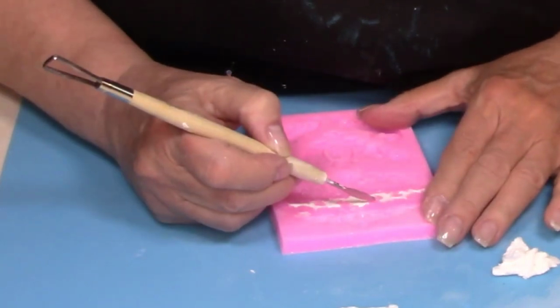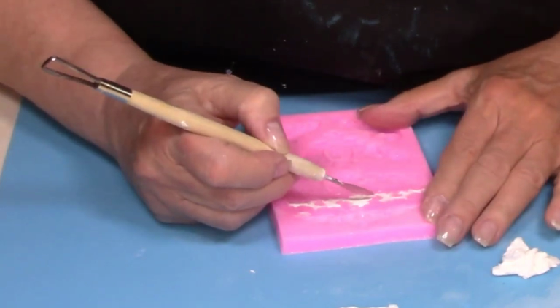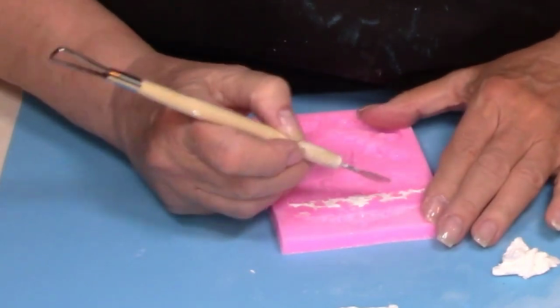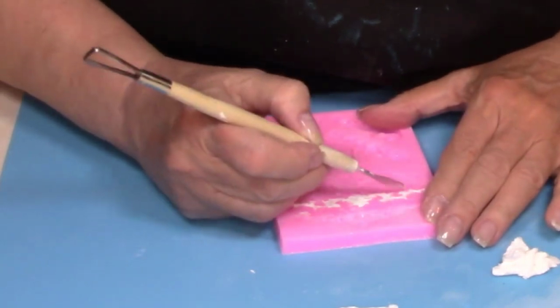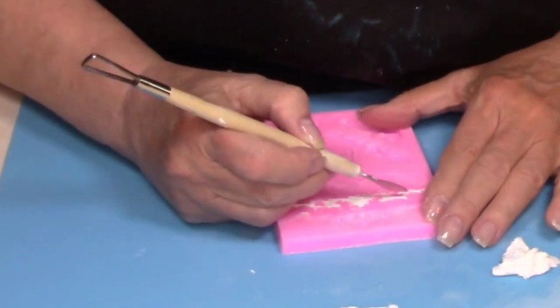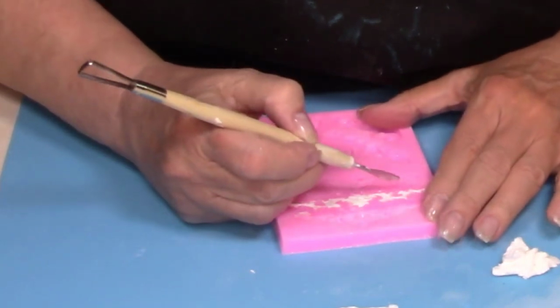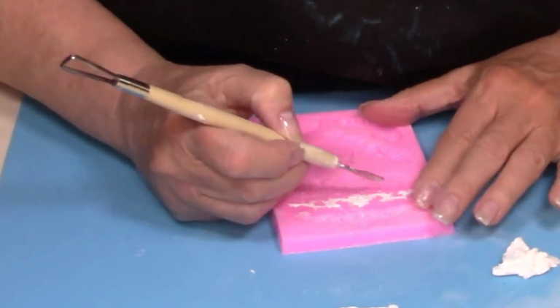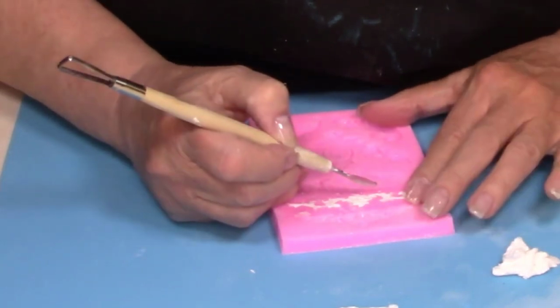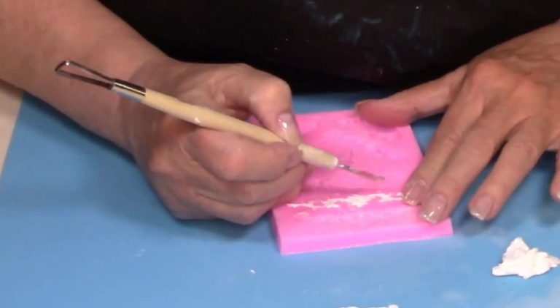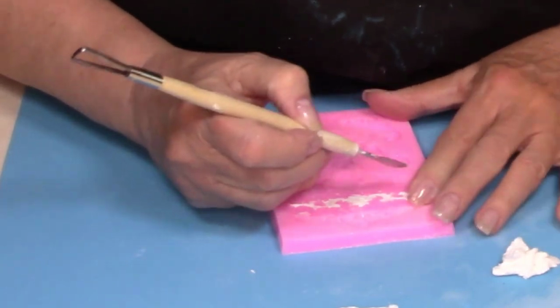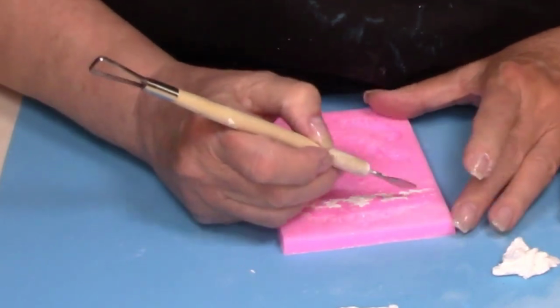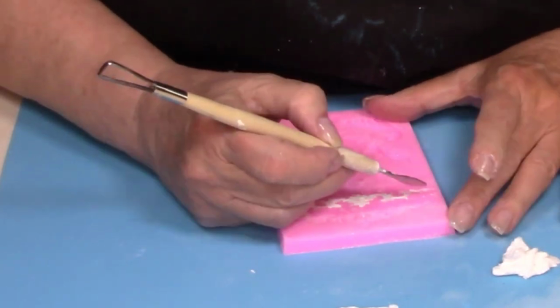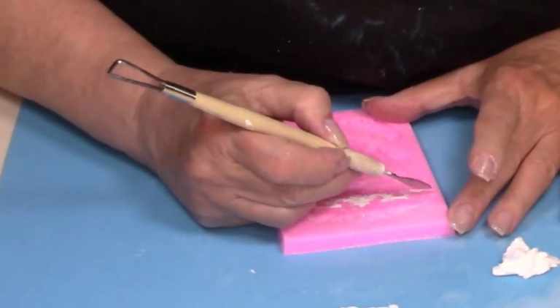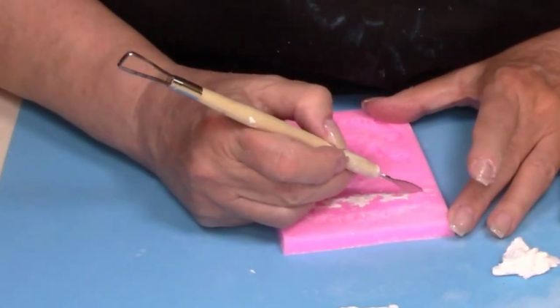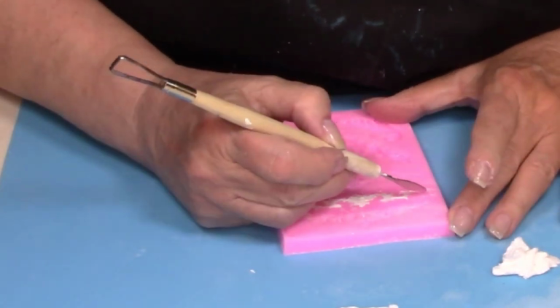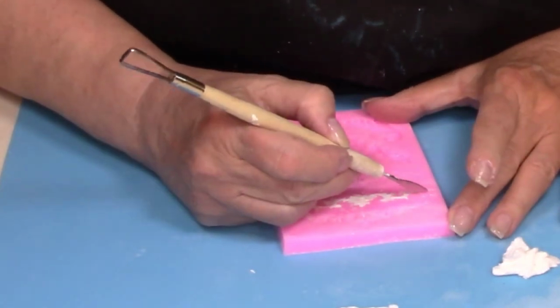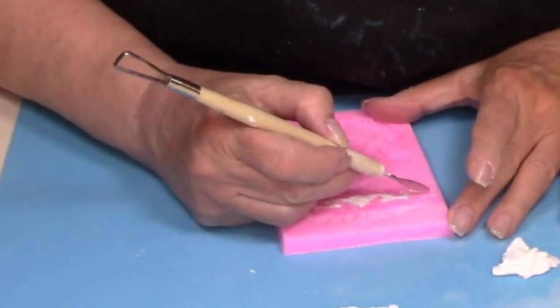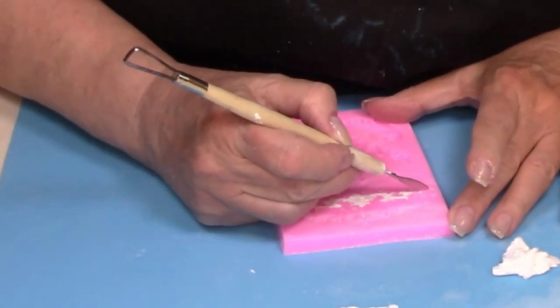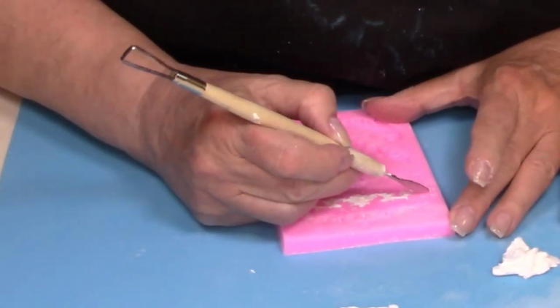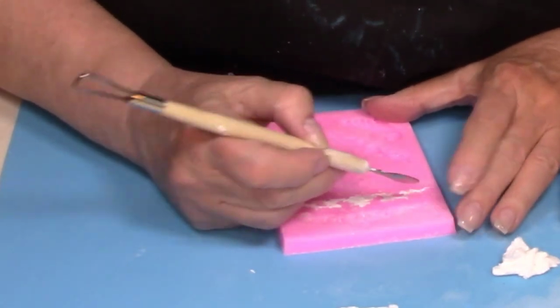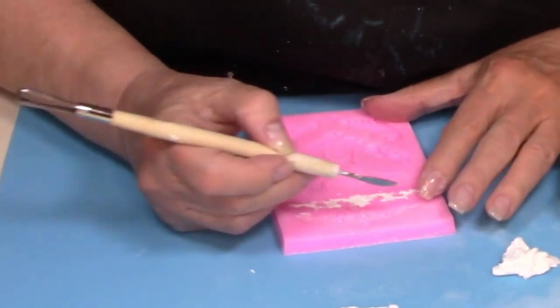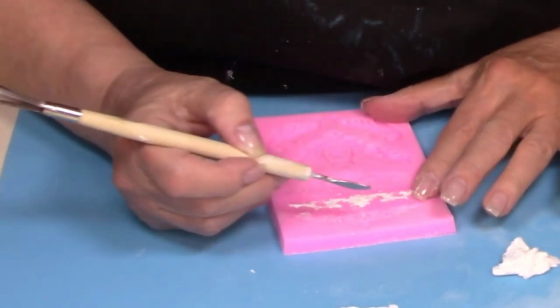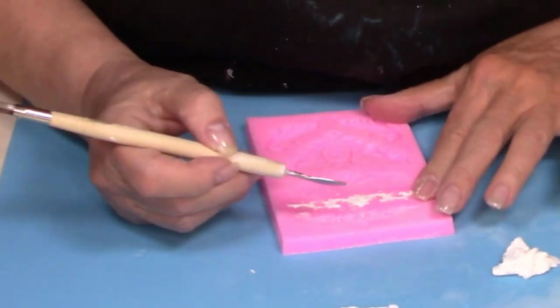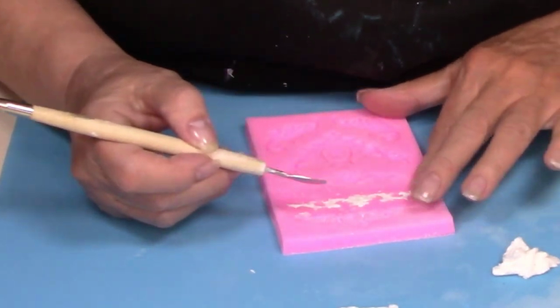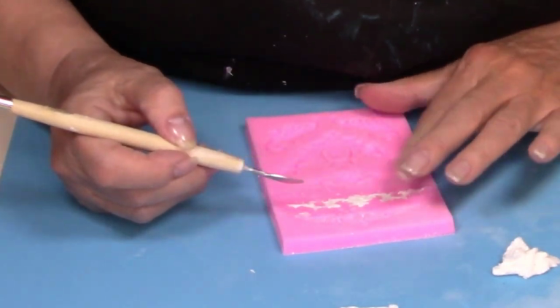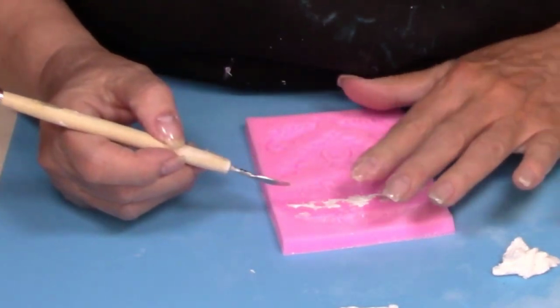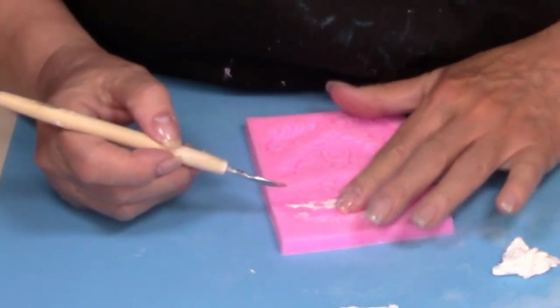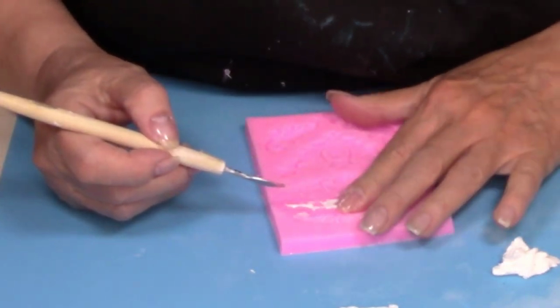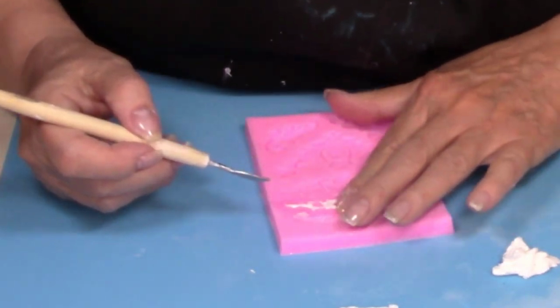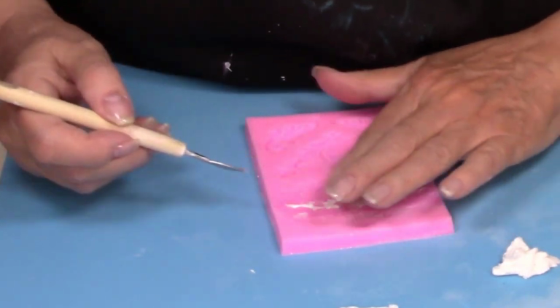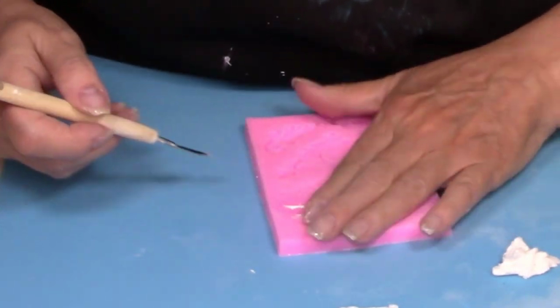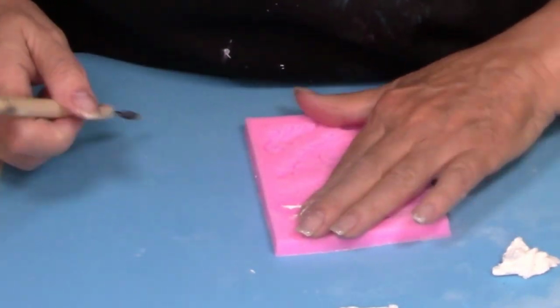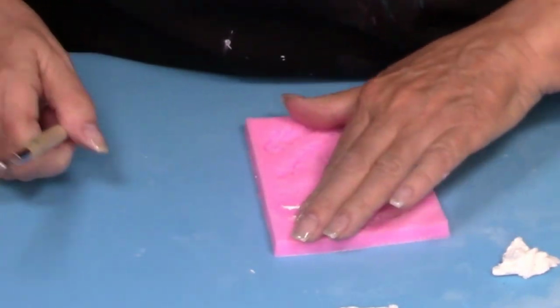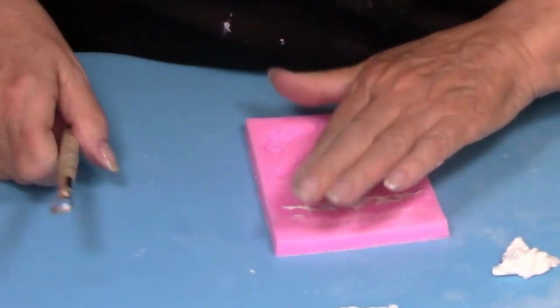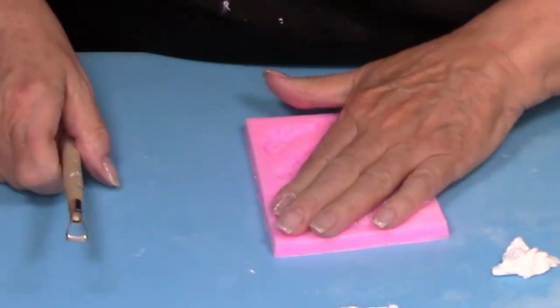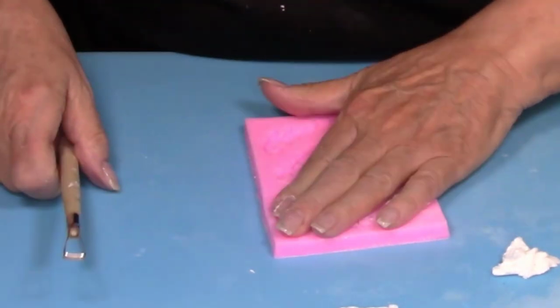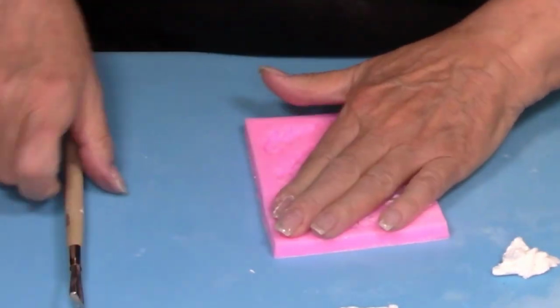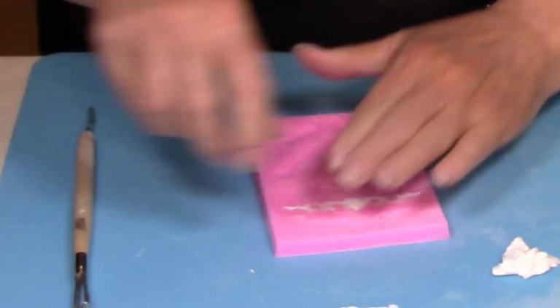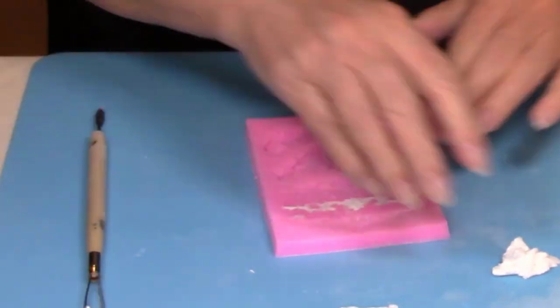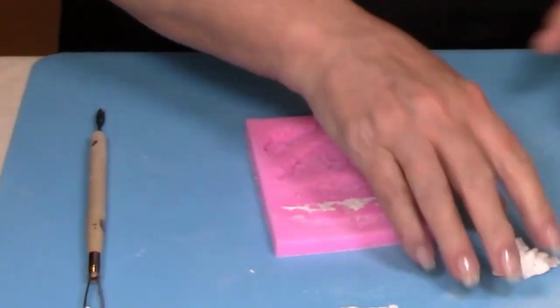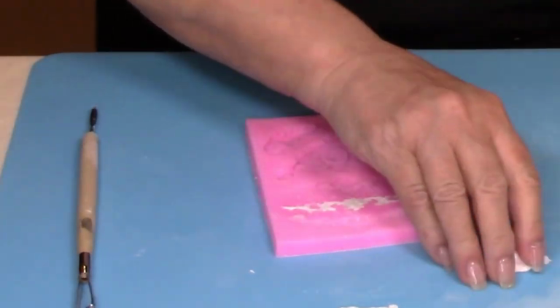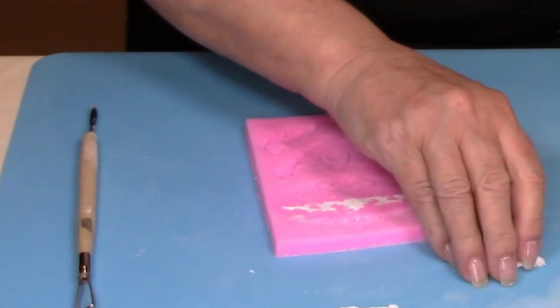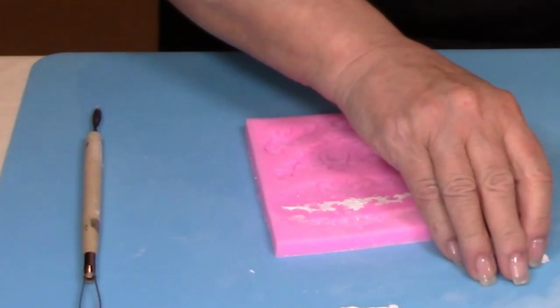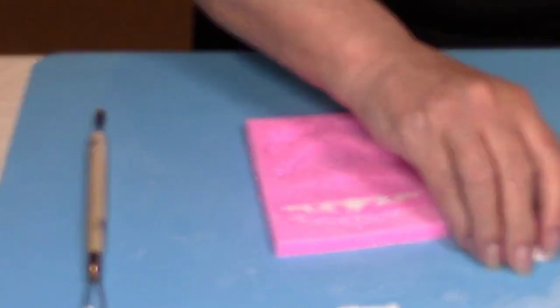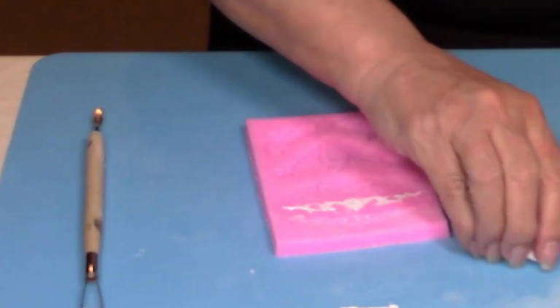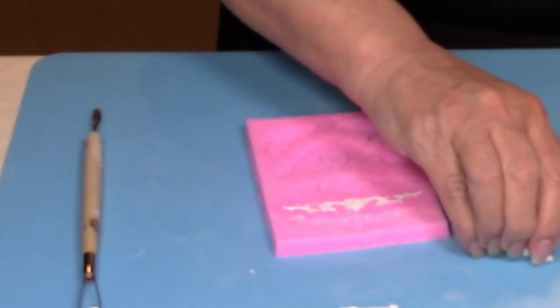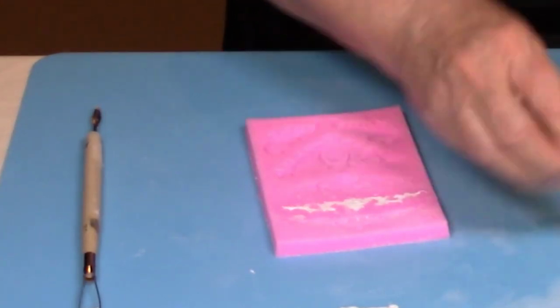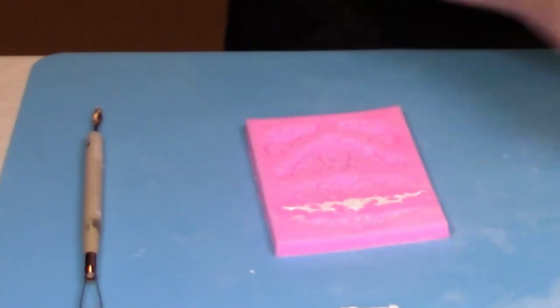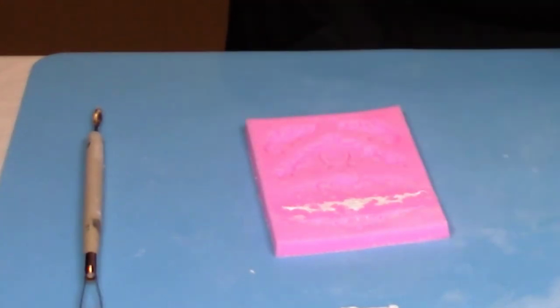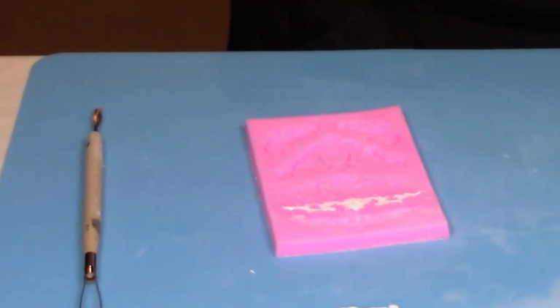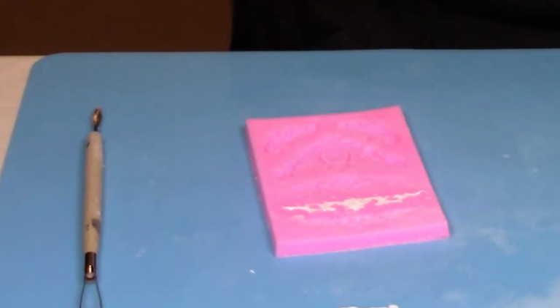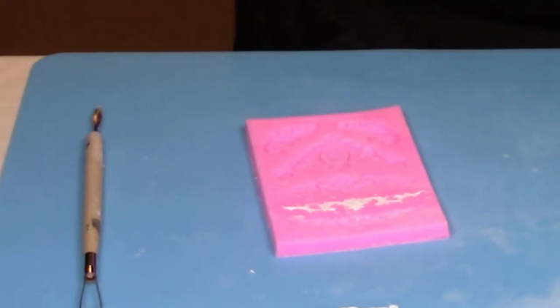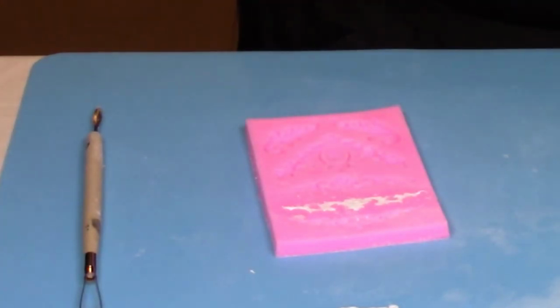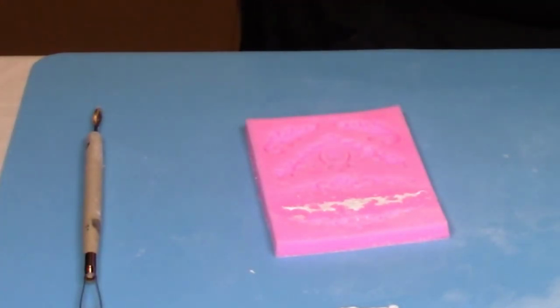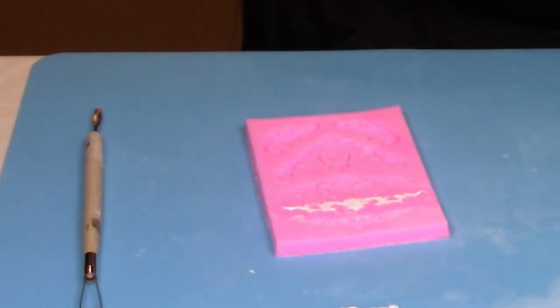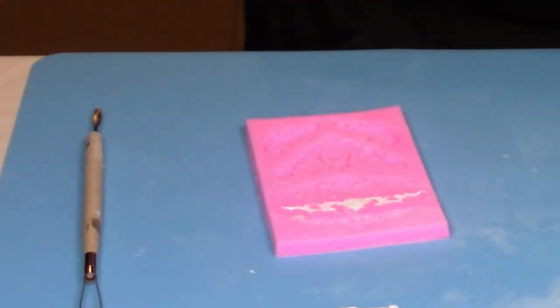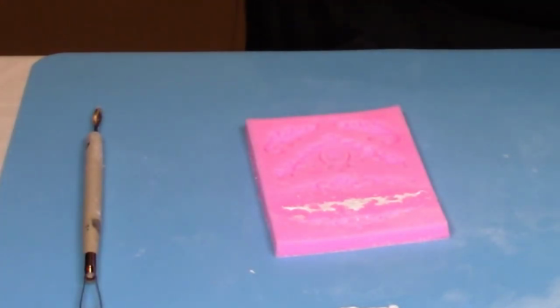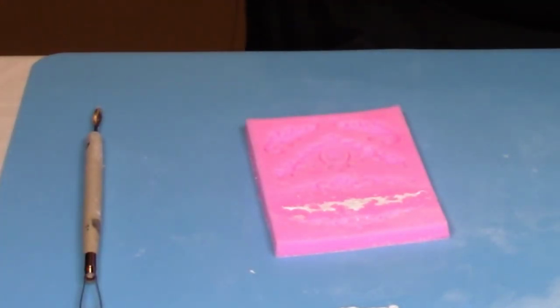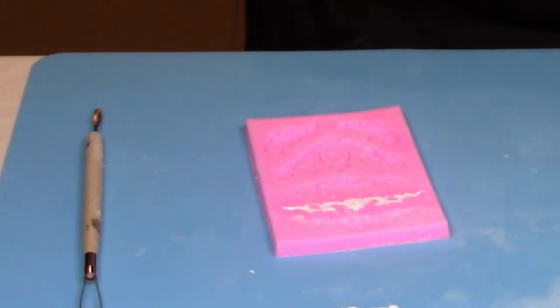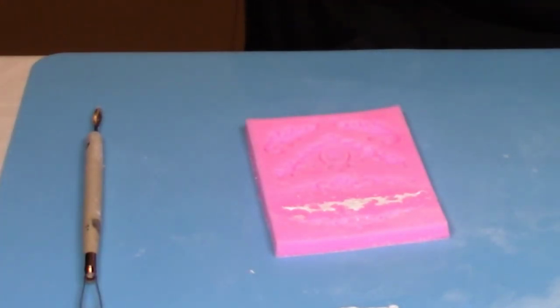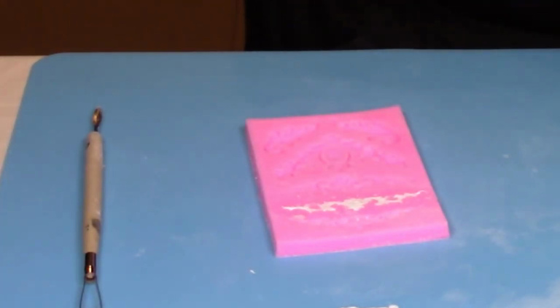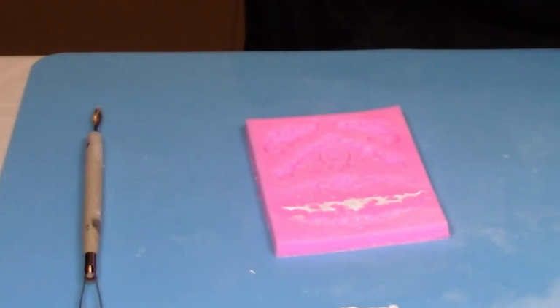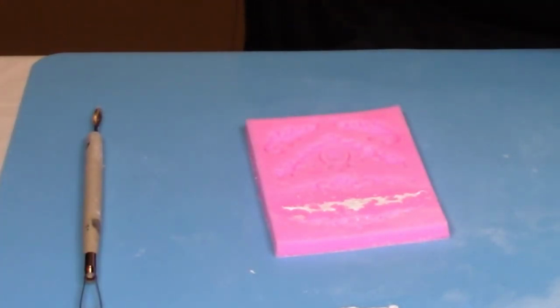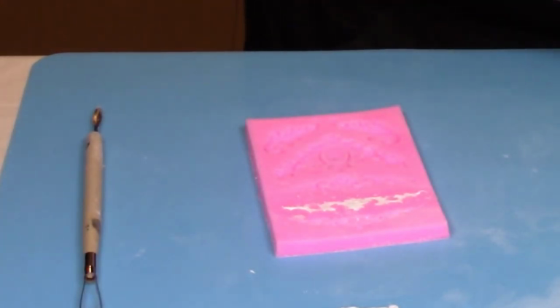Then once we glue them on, you'll never be able to tell anything was broken, and we'll be able to use some of the little pieces that broke off to fill in.